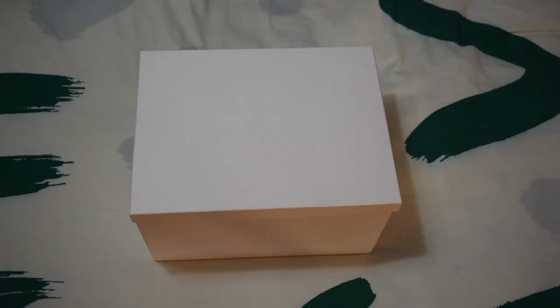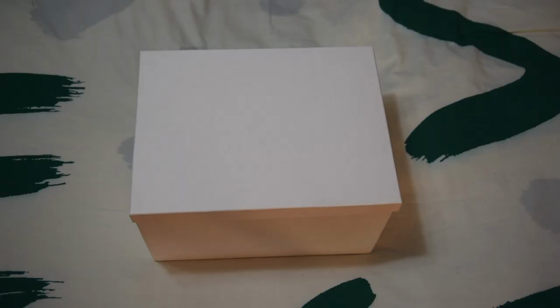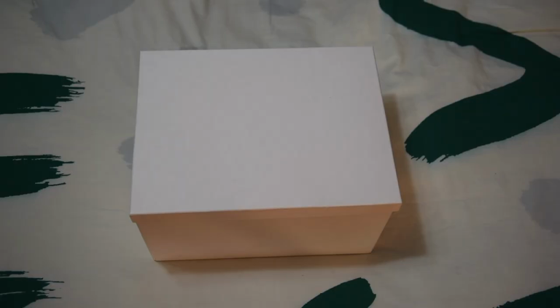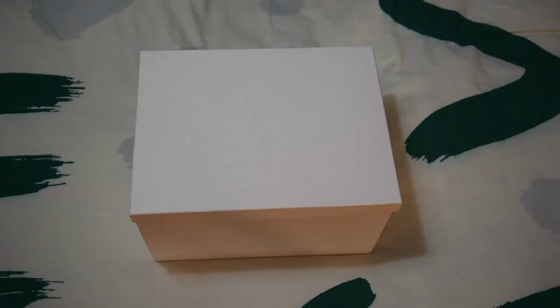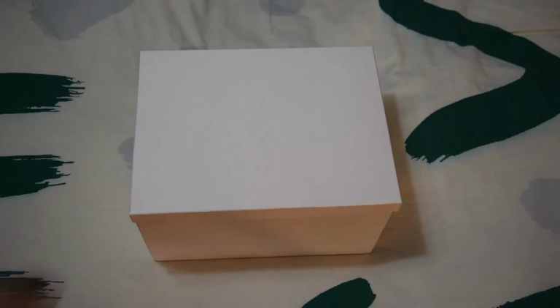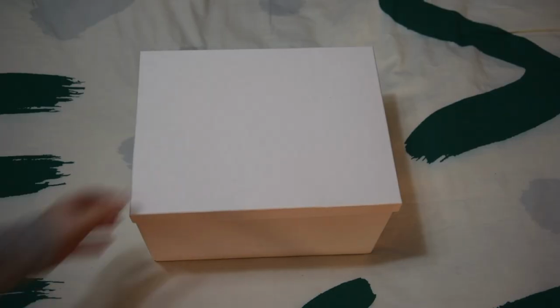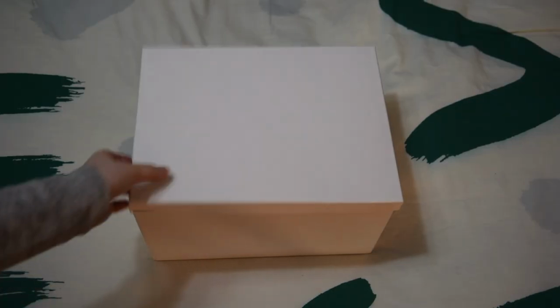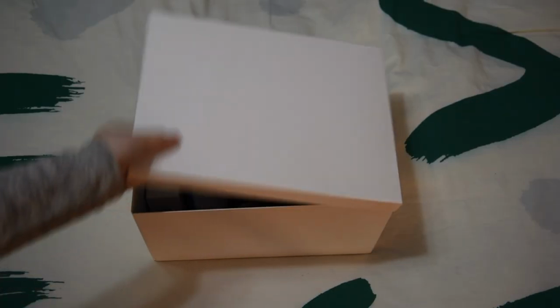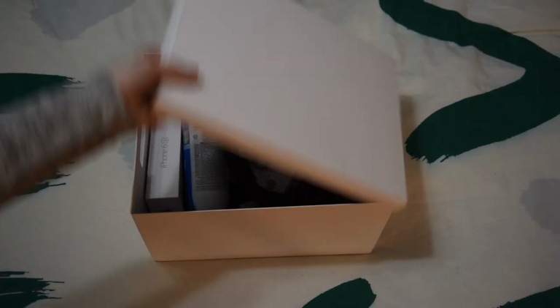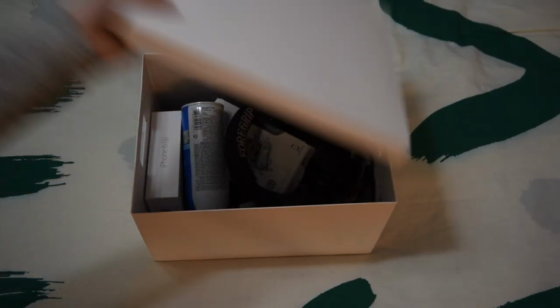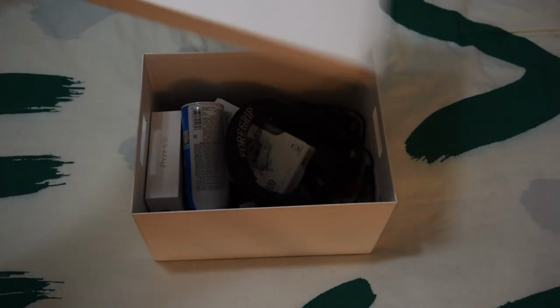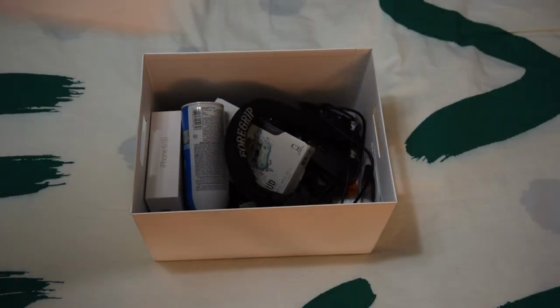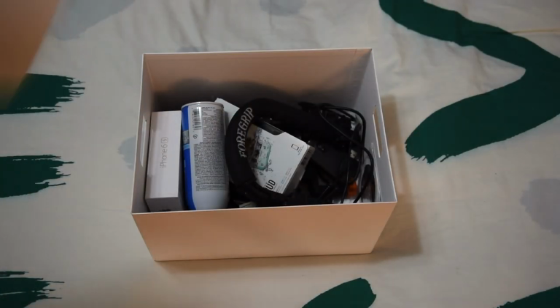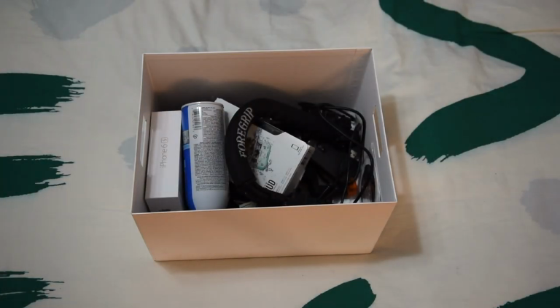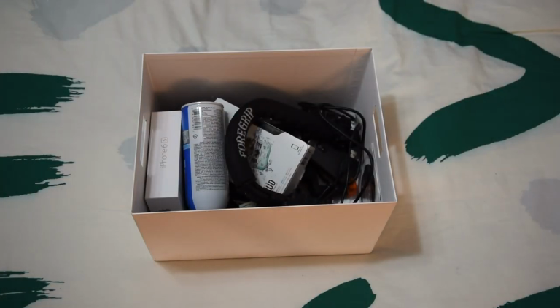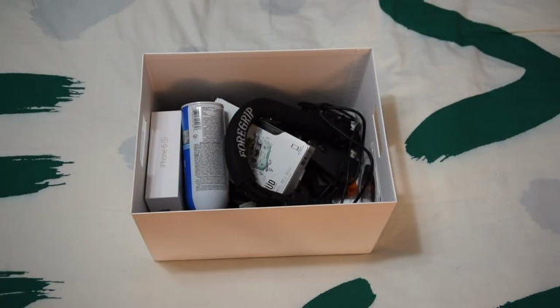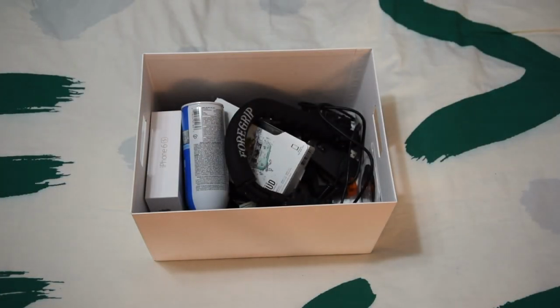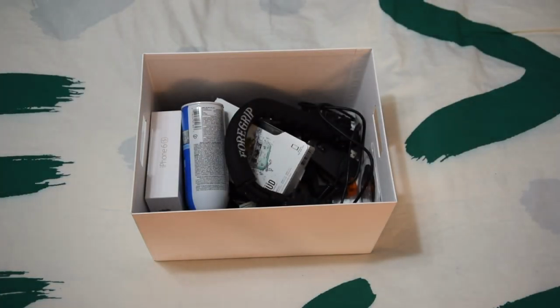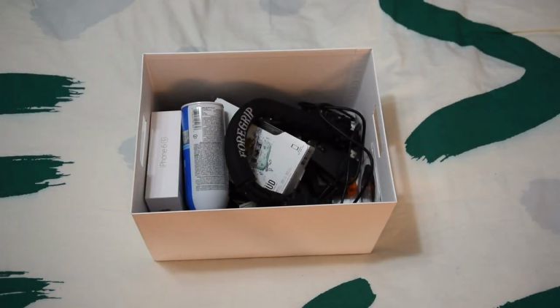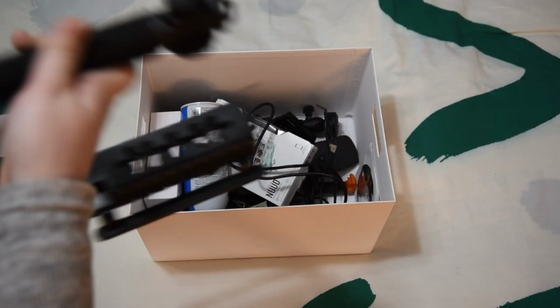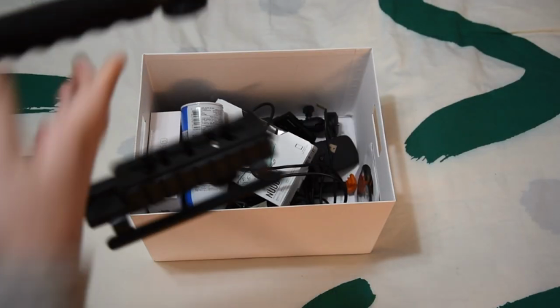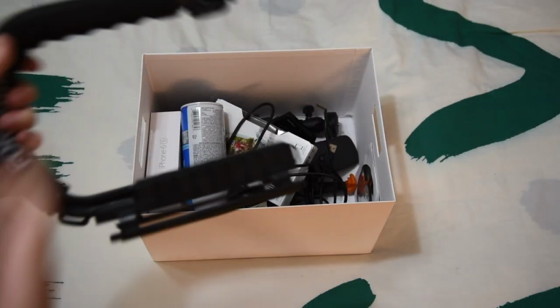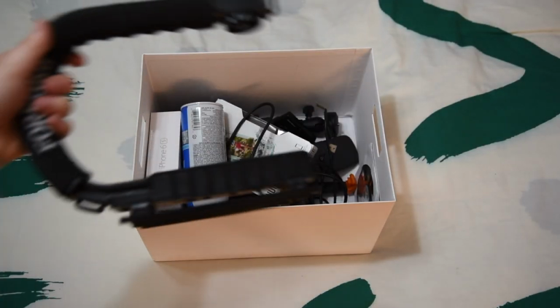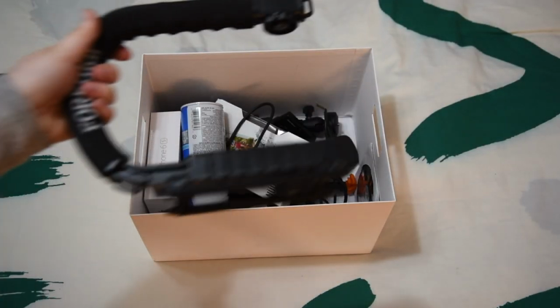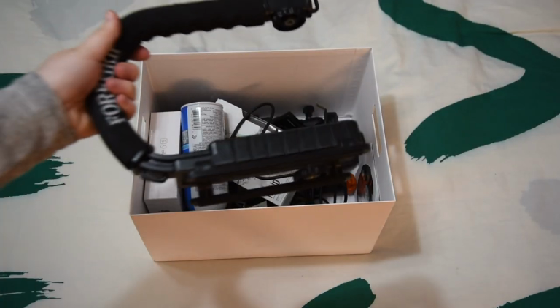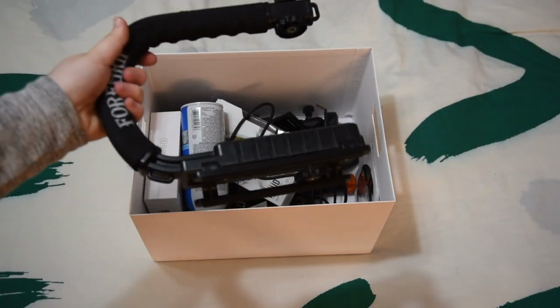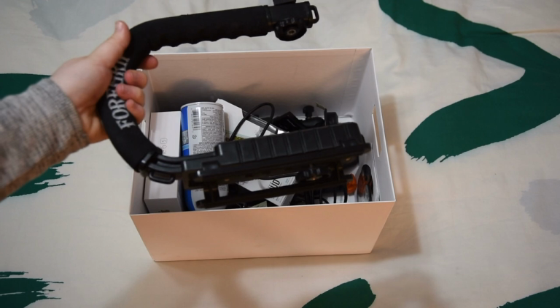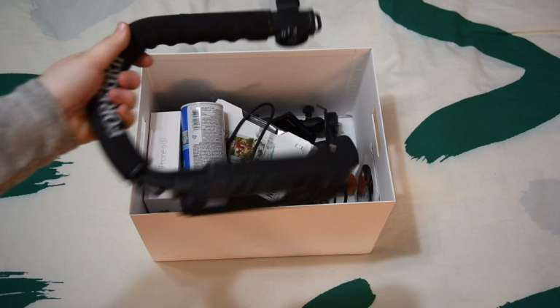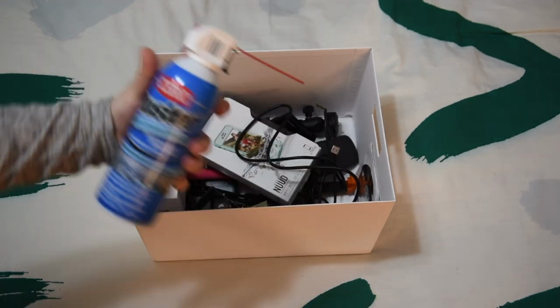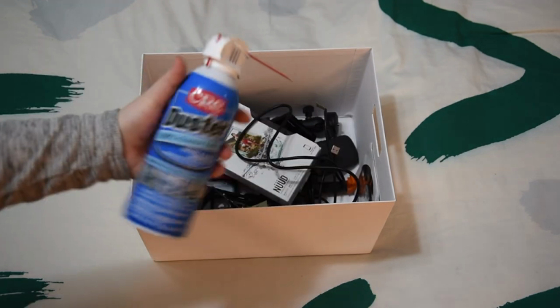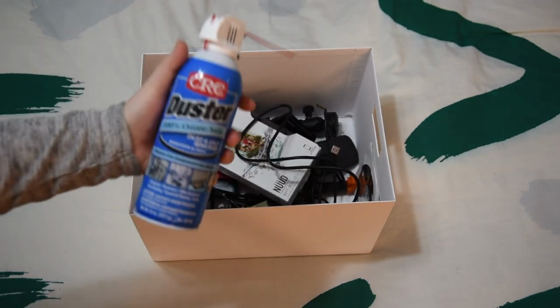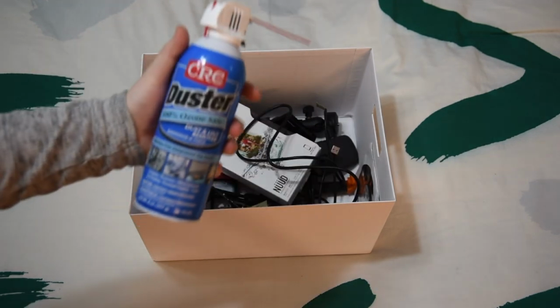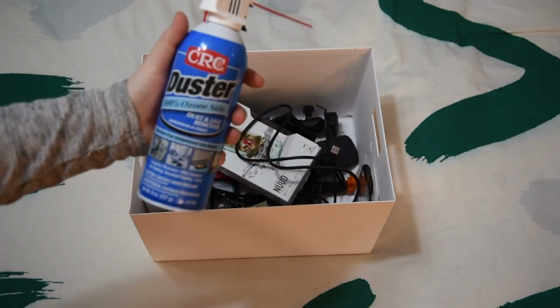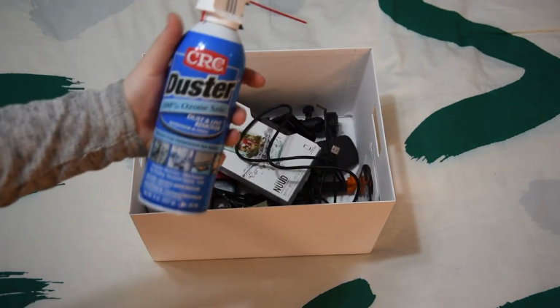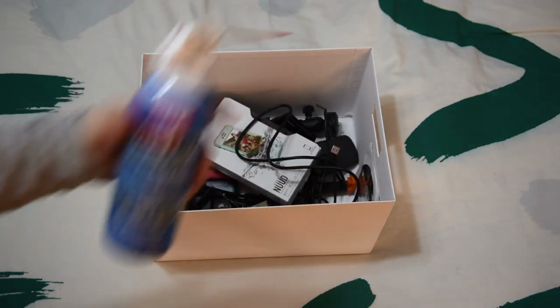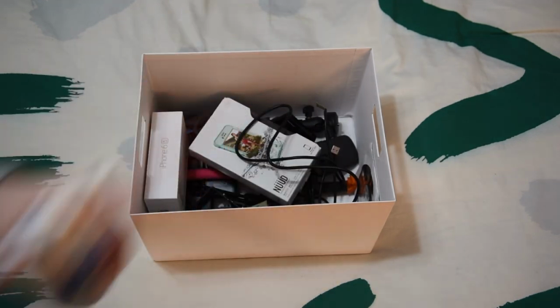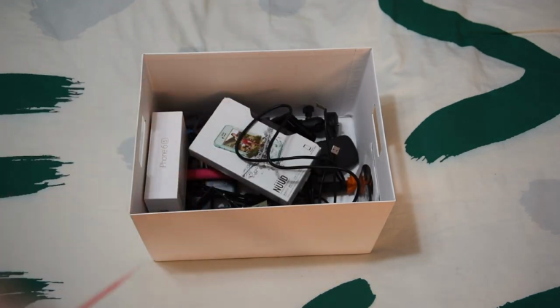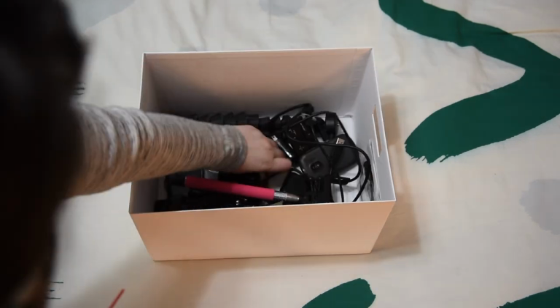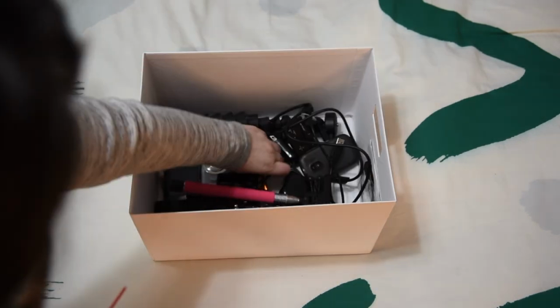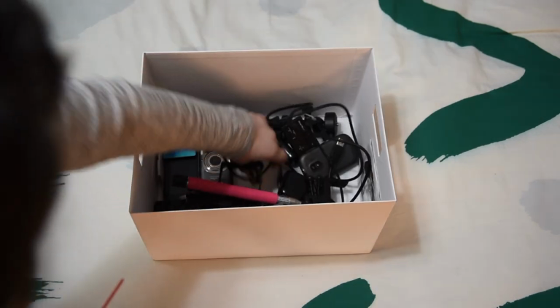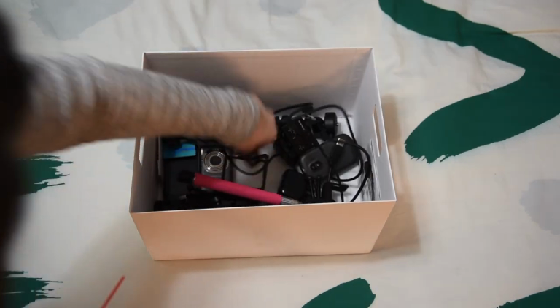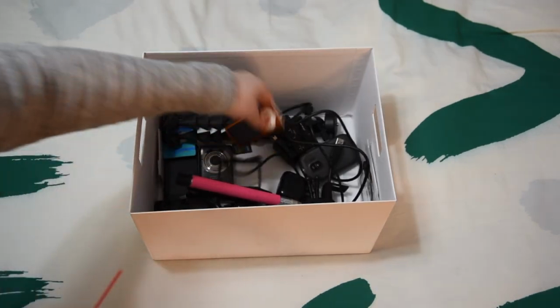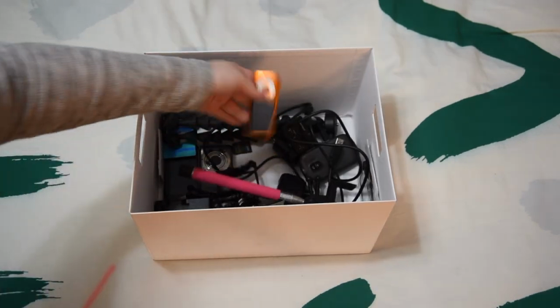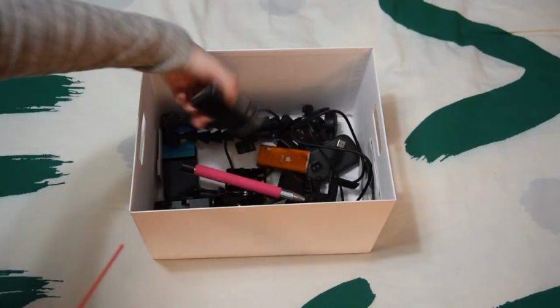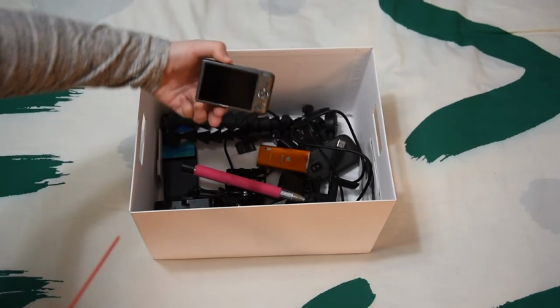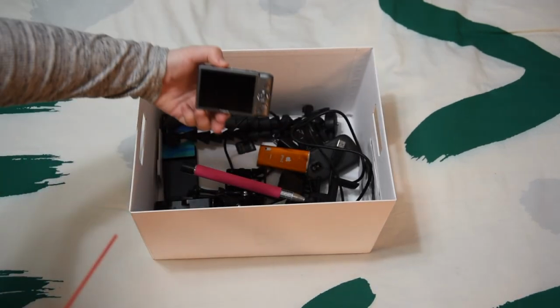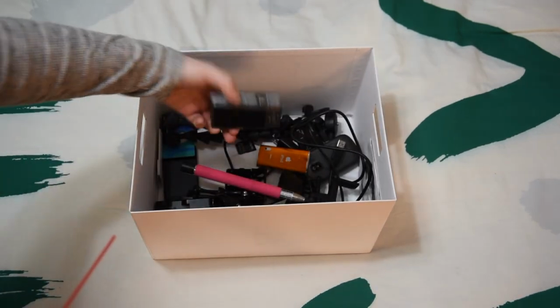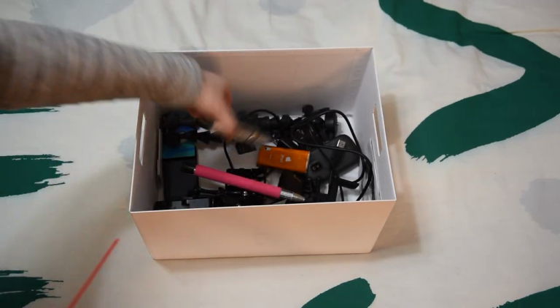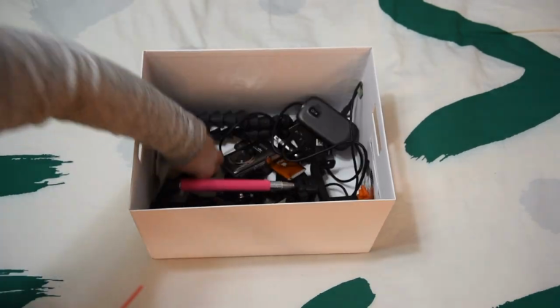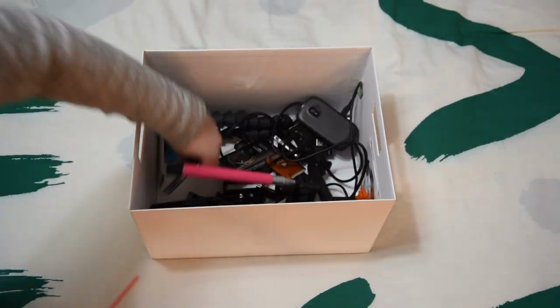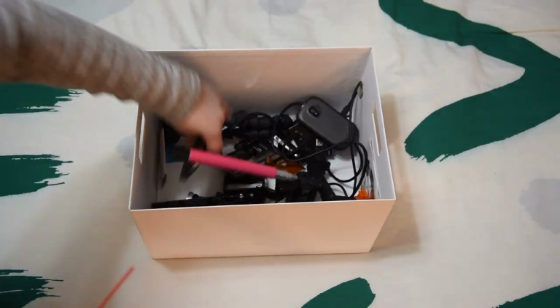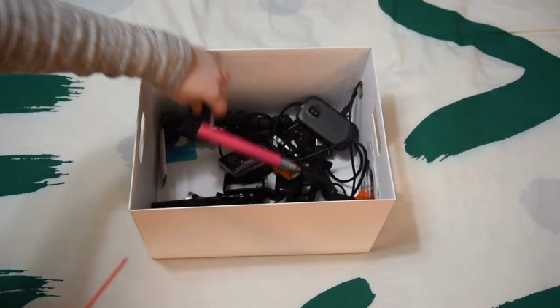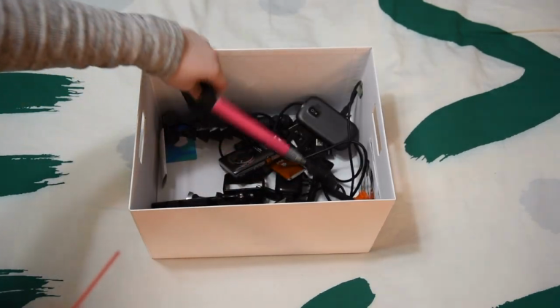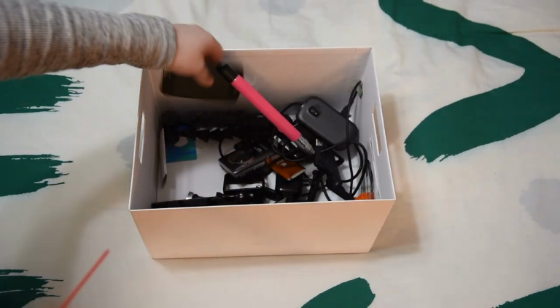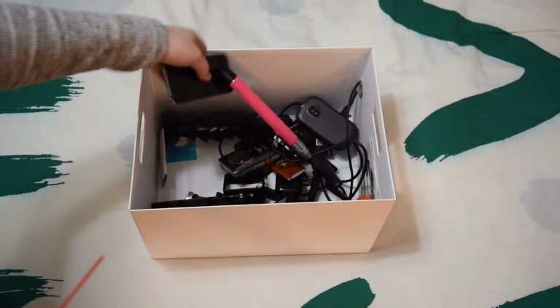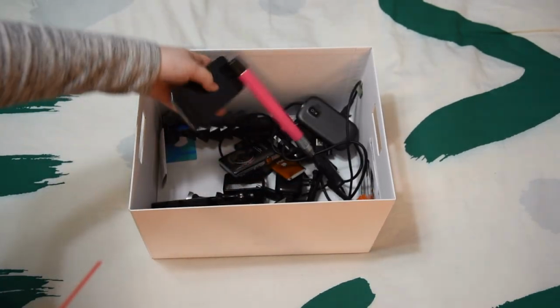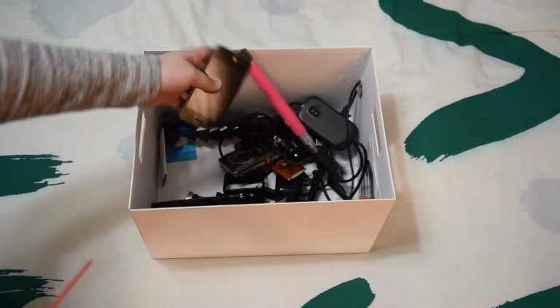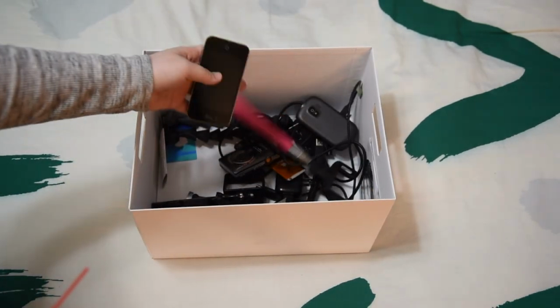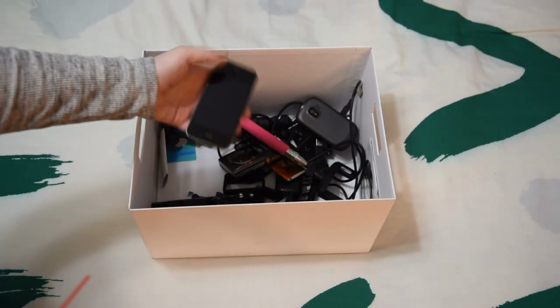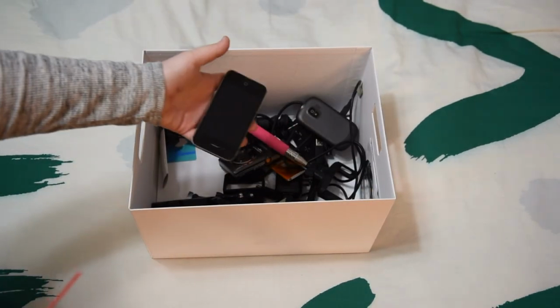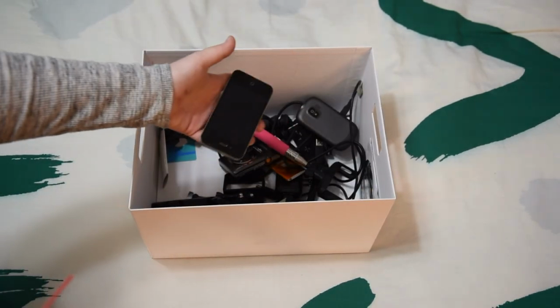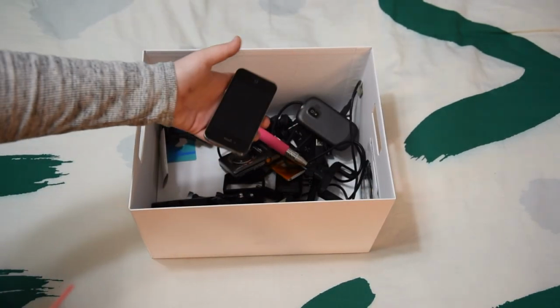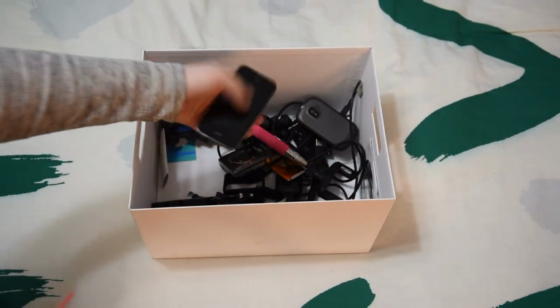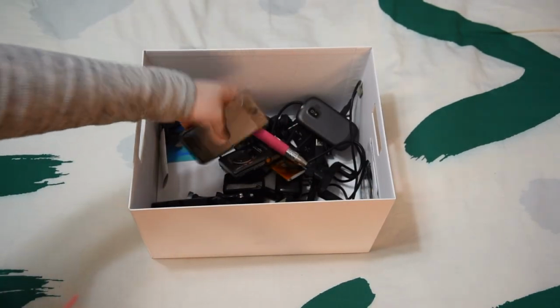The last box I'm sharing with you is full of wires and camera equipment. I also have an old iPod, camera, and some phones.